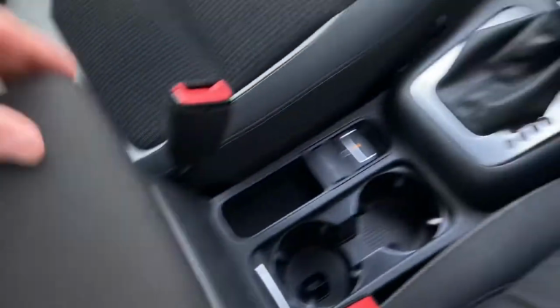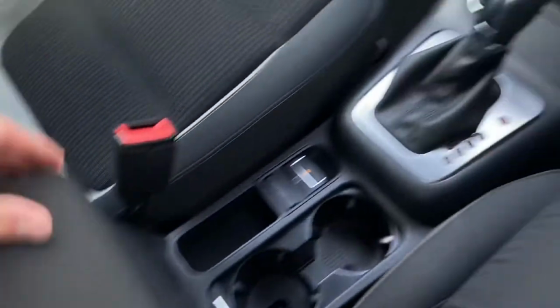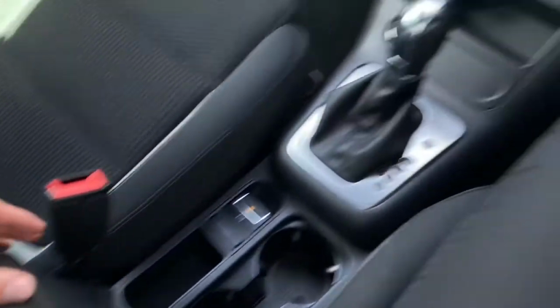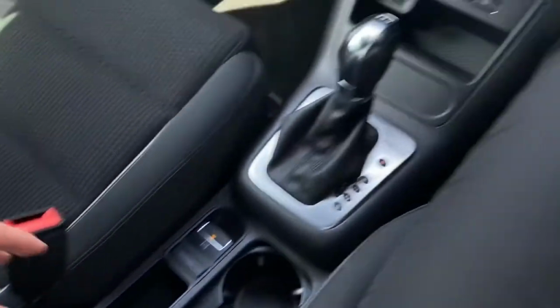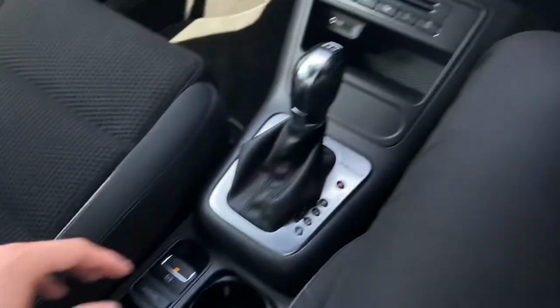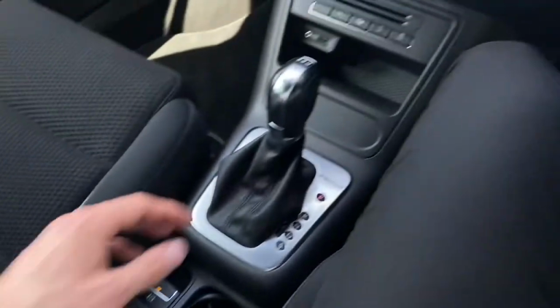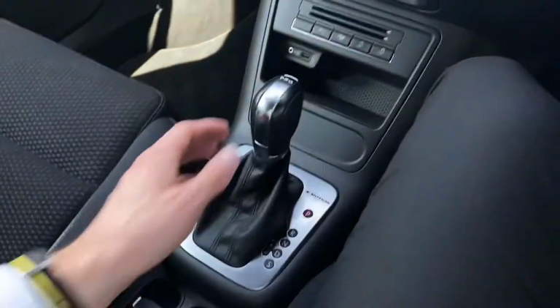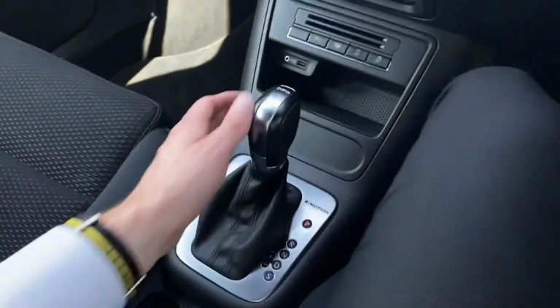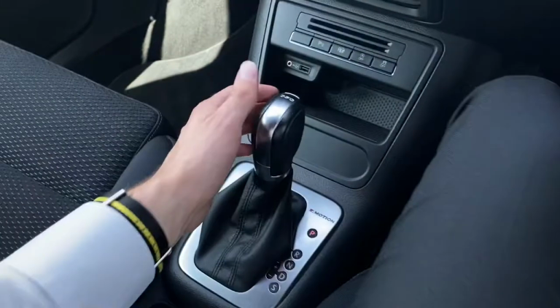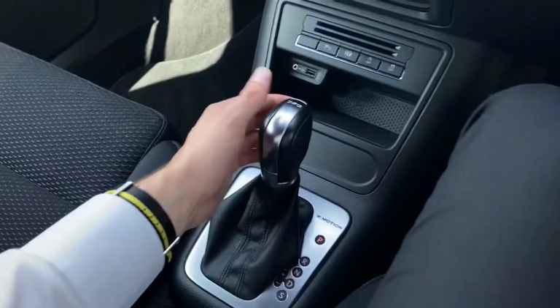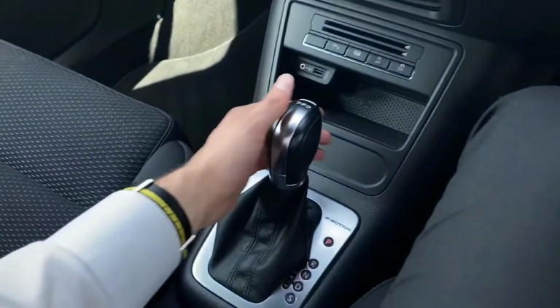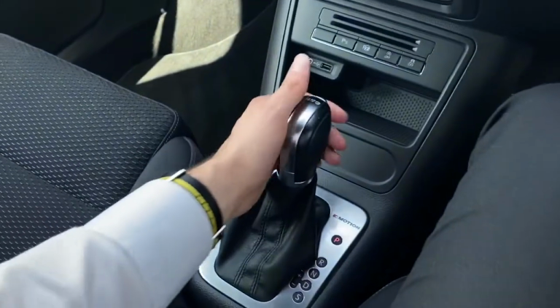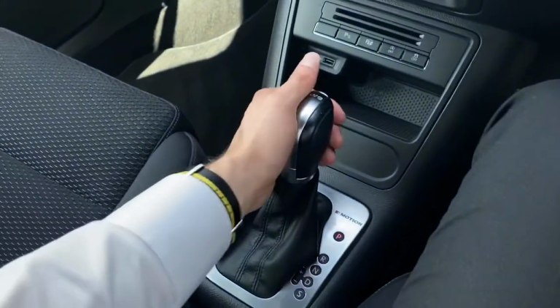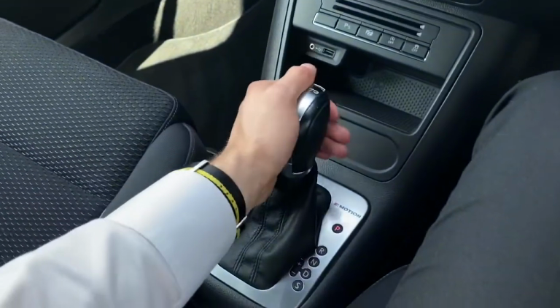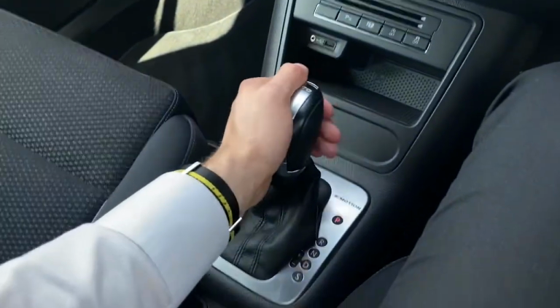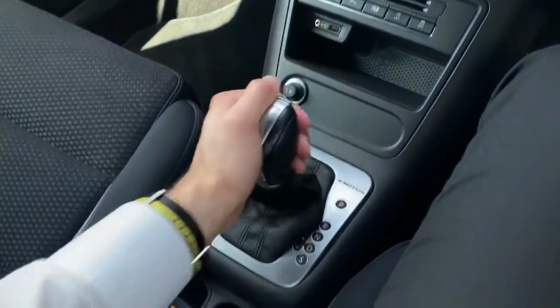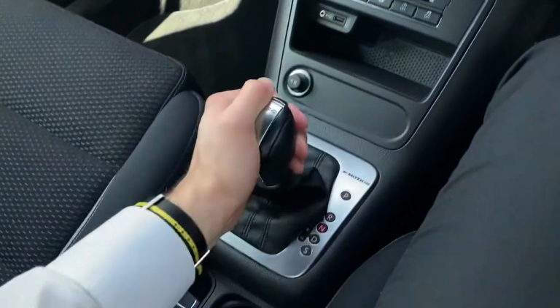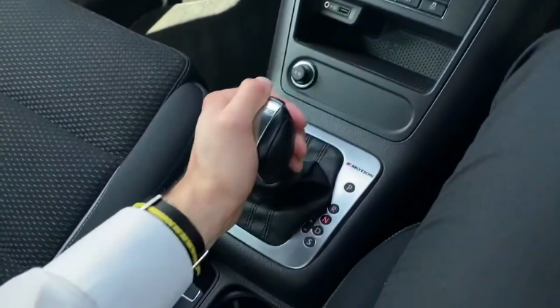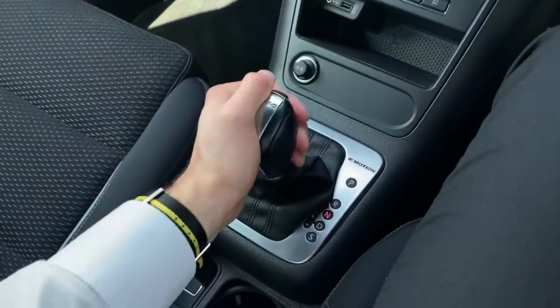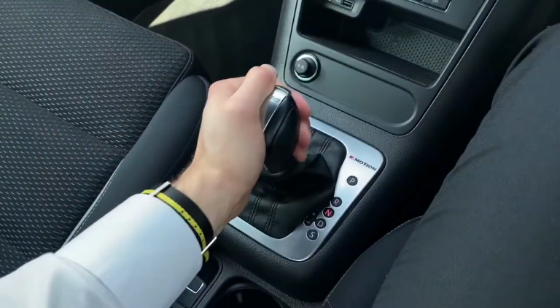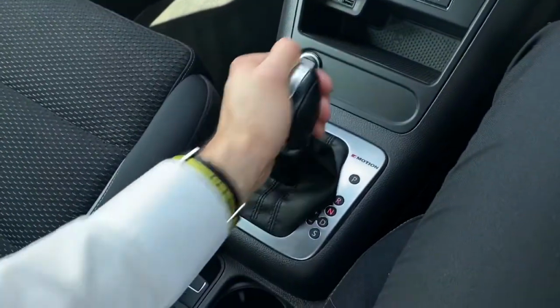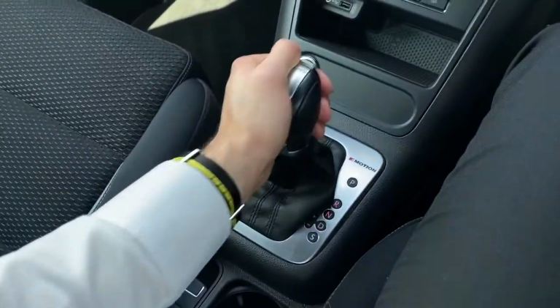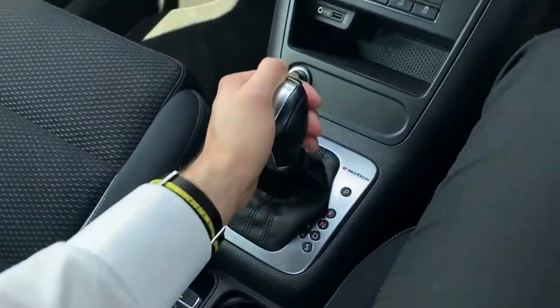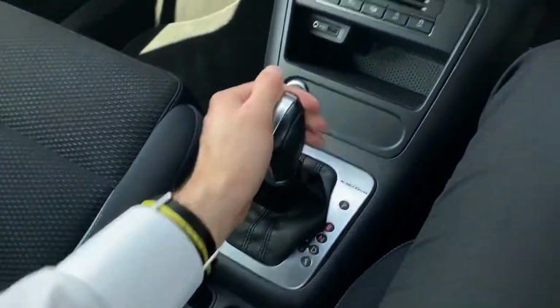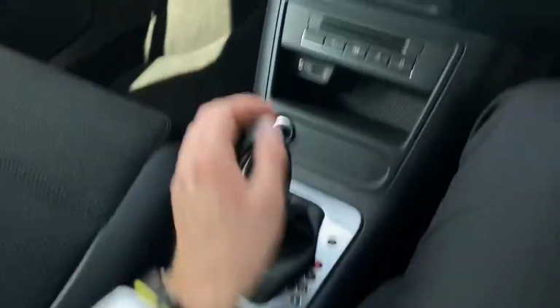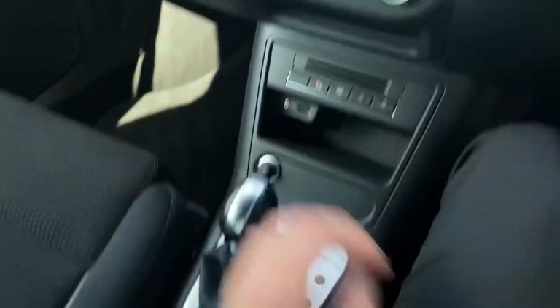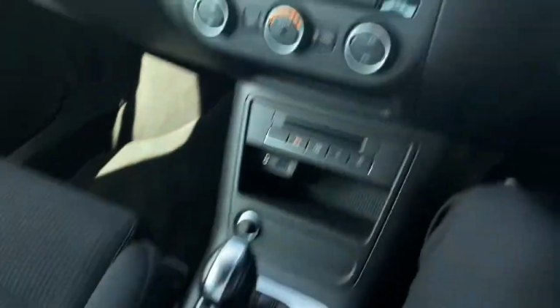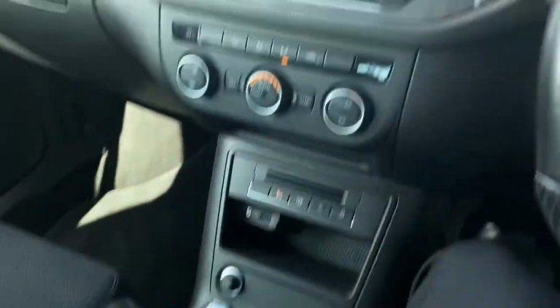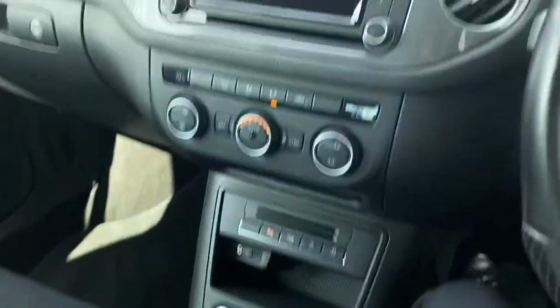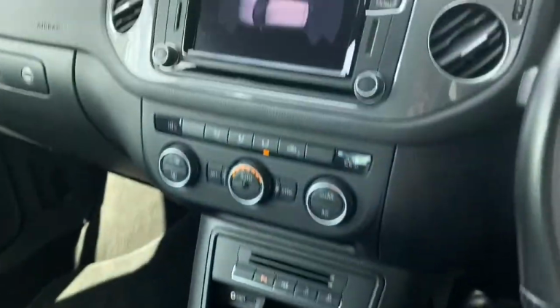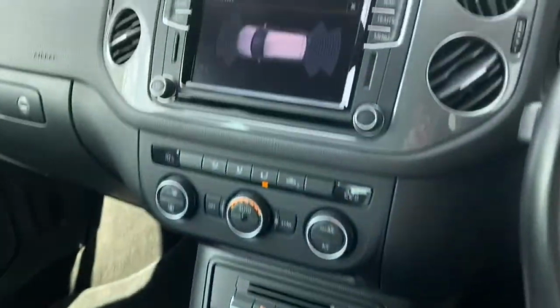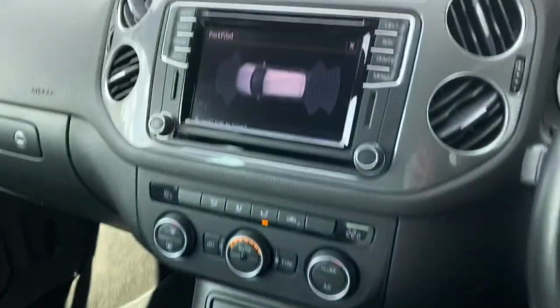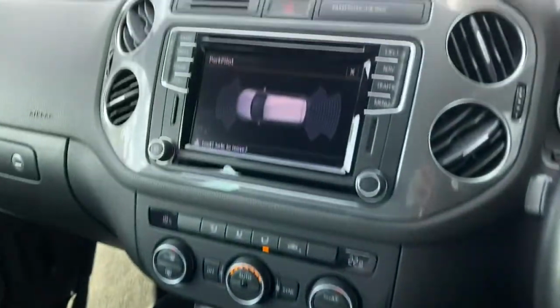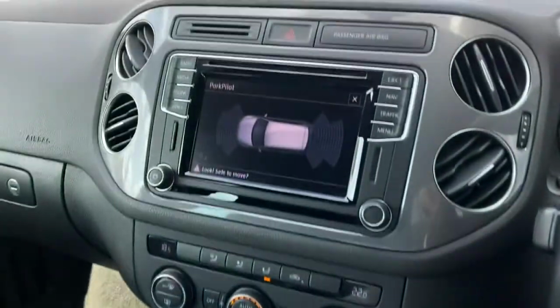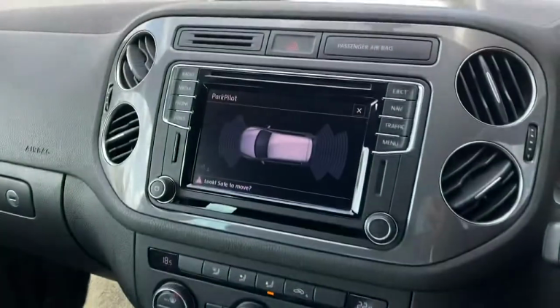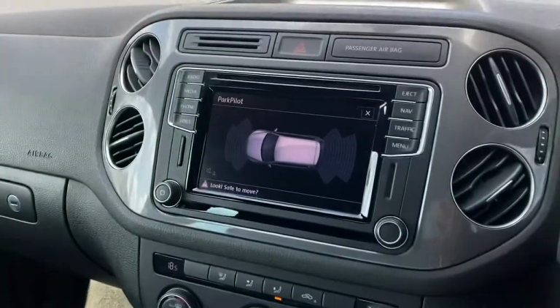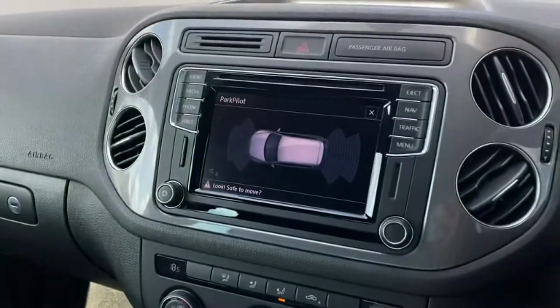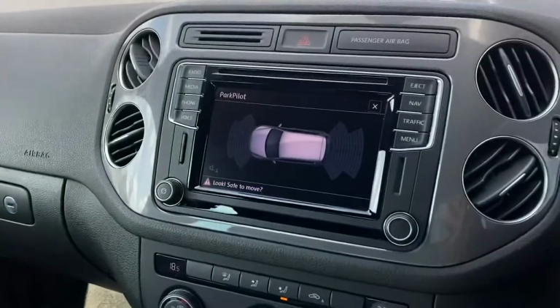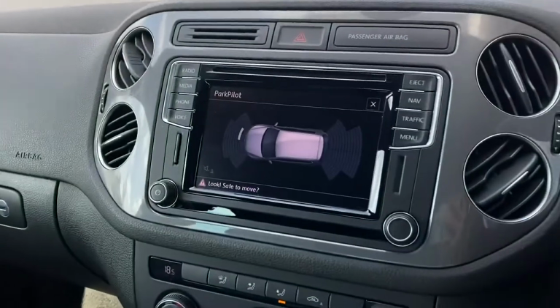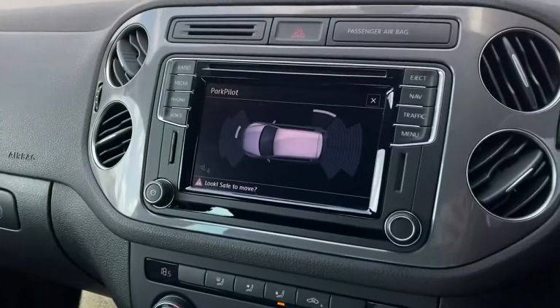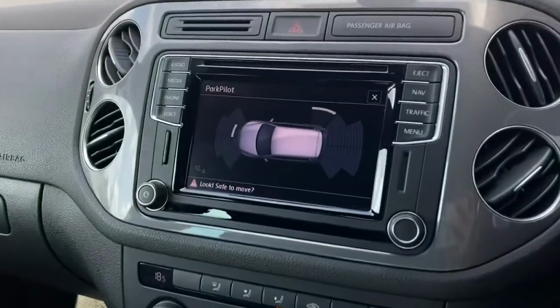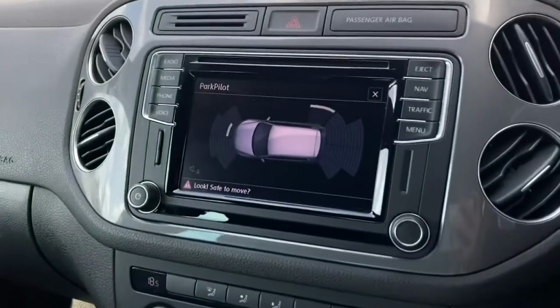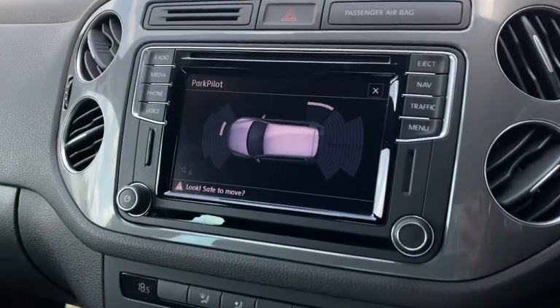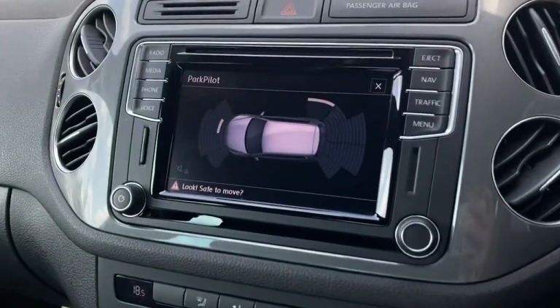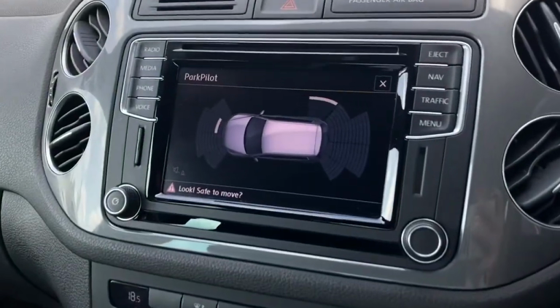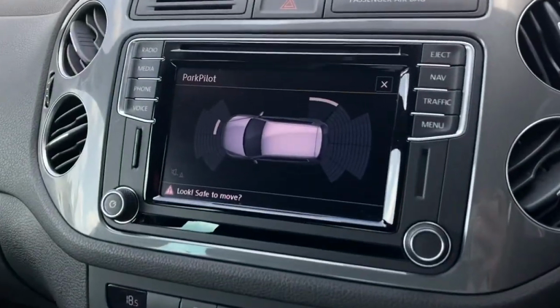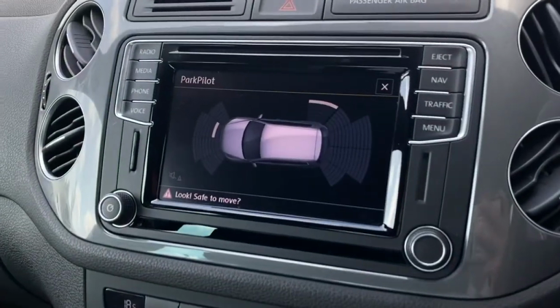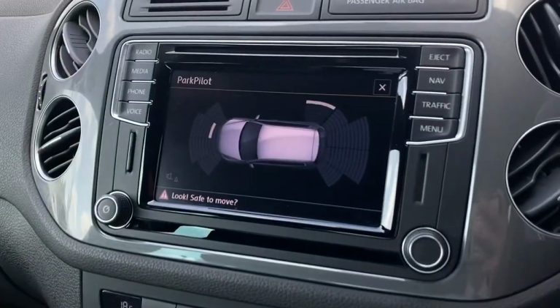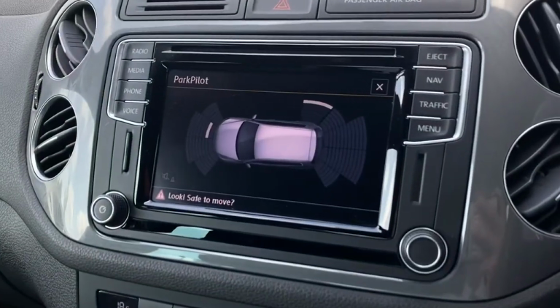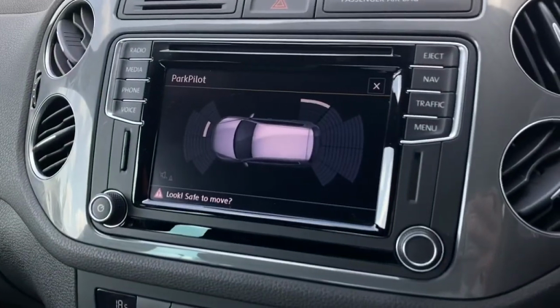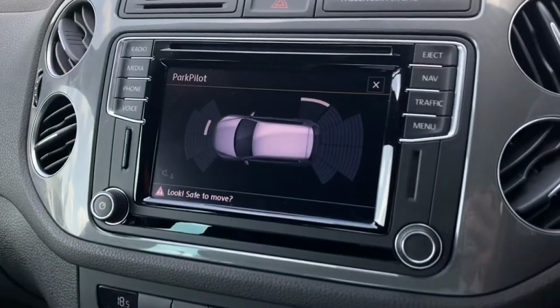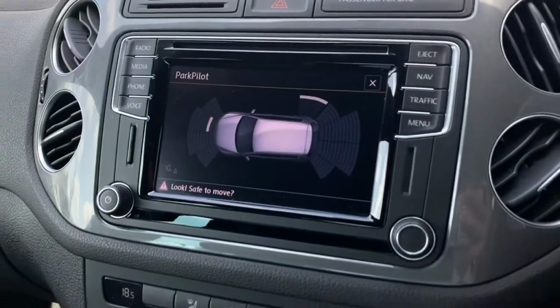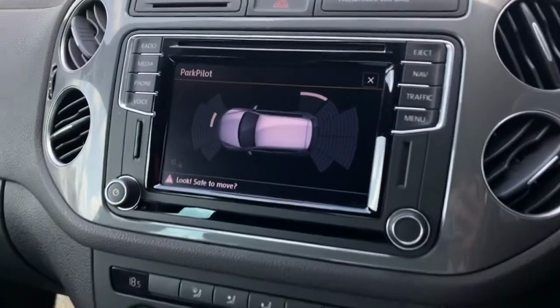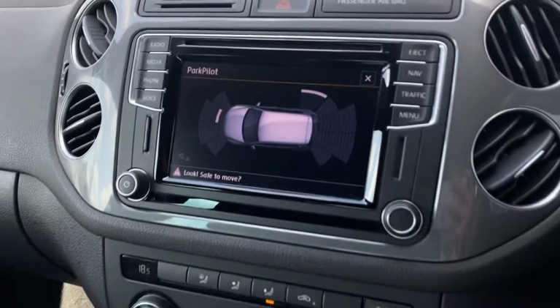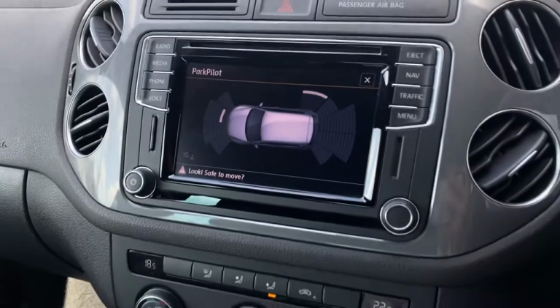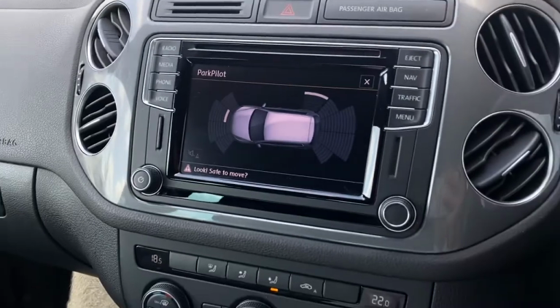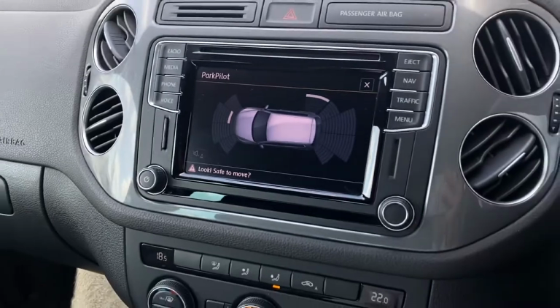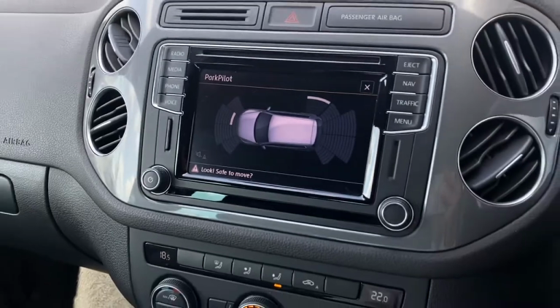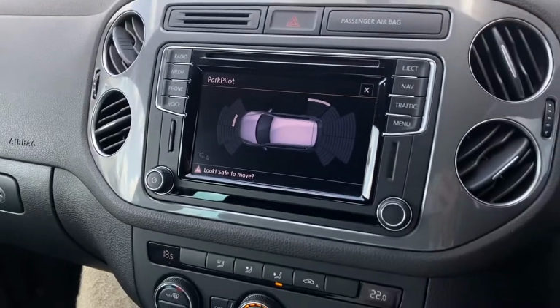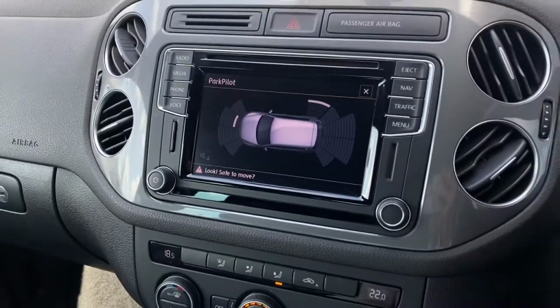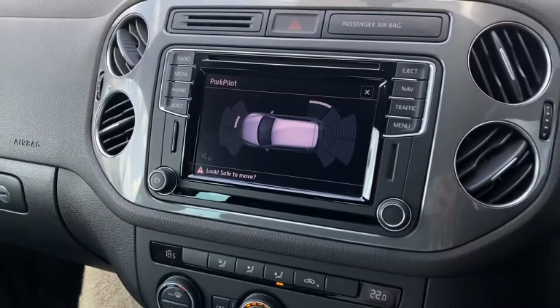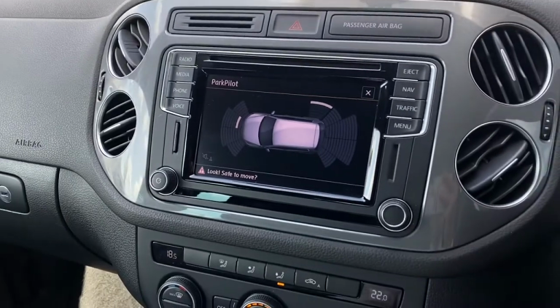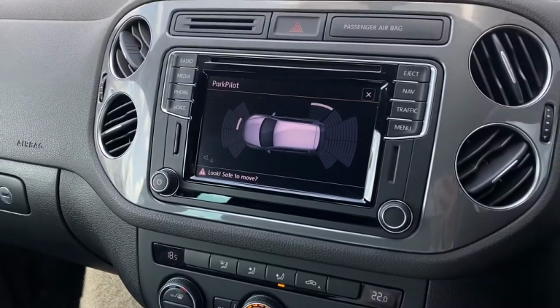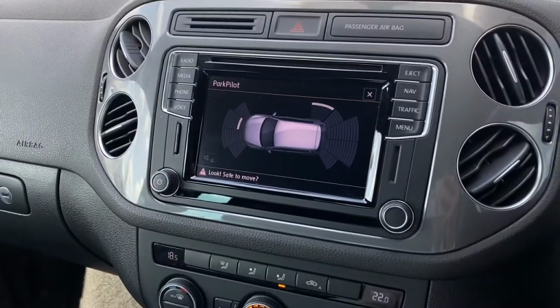As demonstrated here, selecting reverse reveals the front and rear parking sensors, which is brilliant for getting you in and out of those tight spaces.